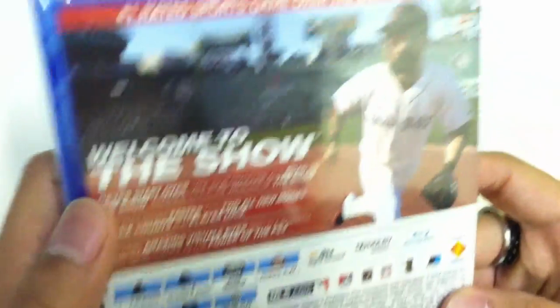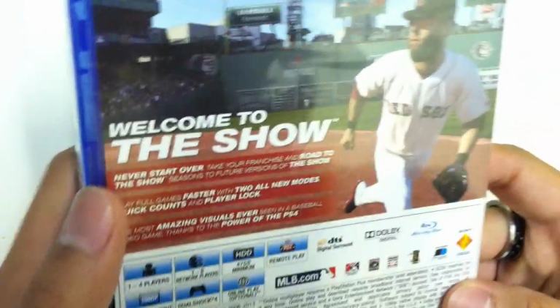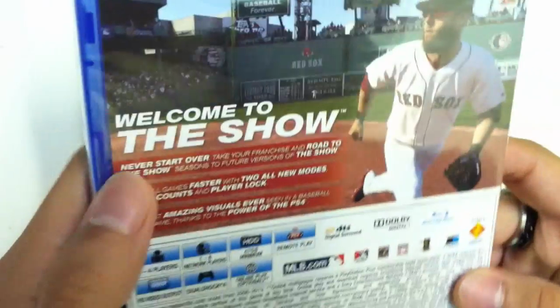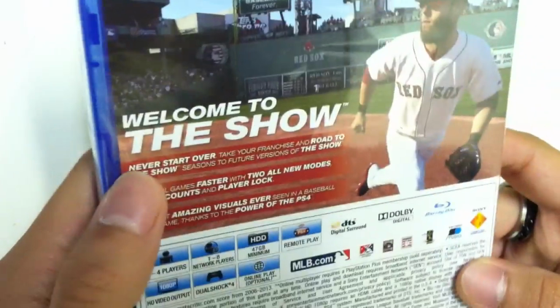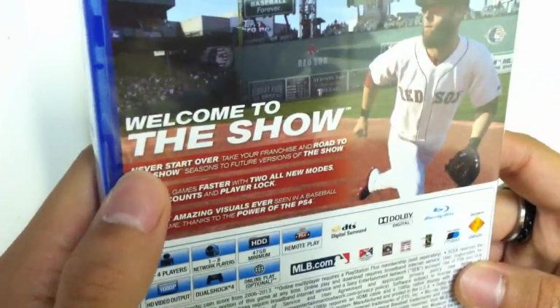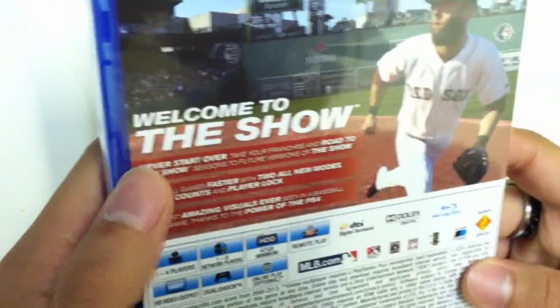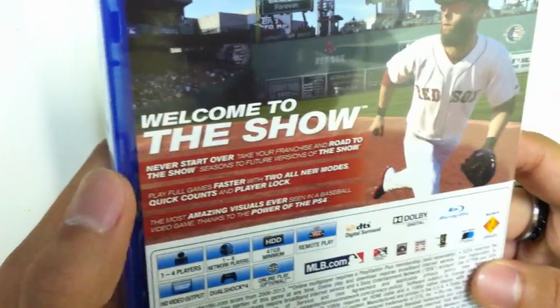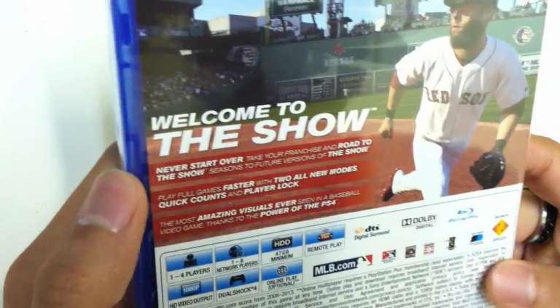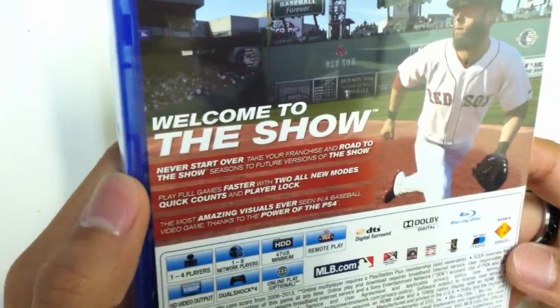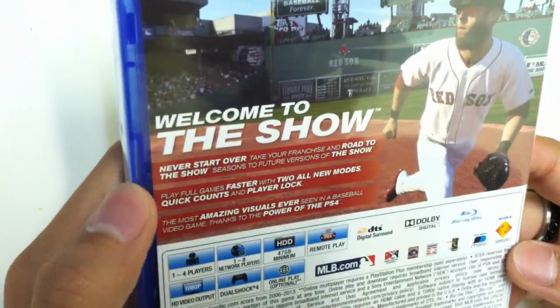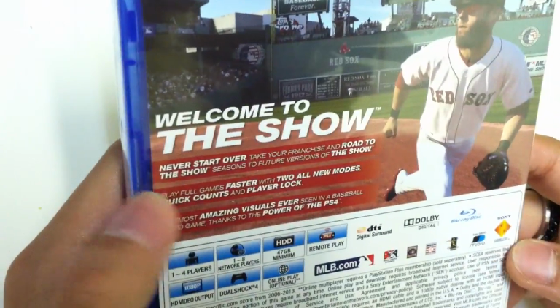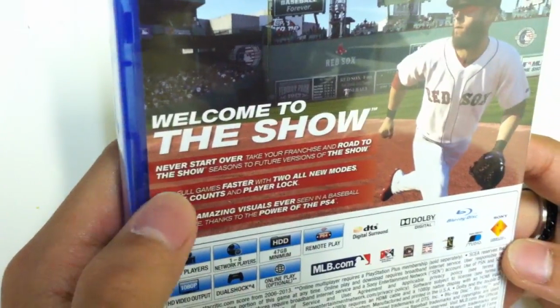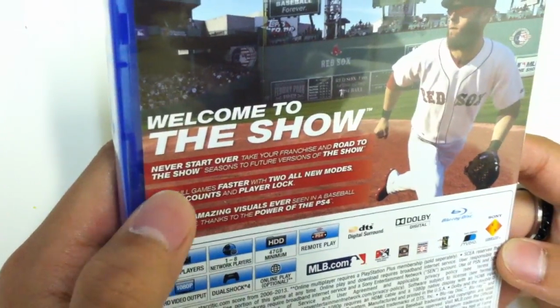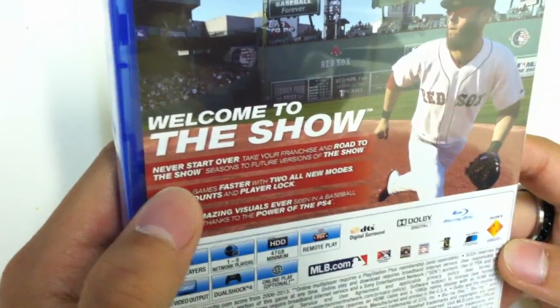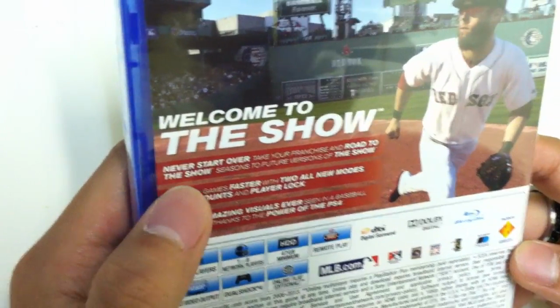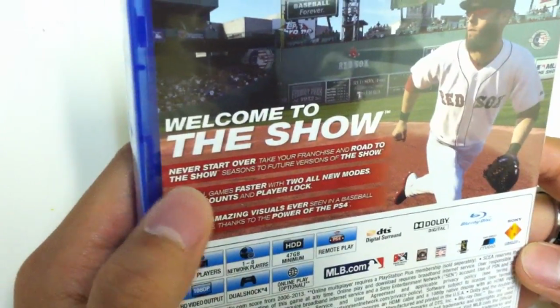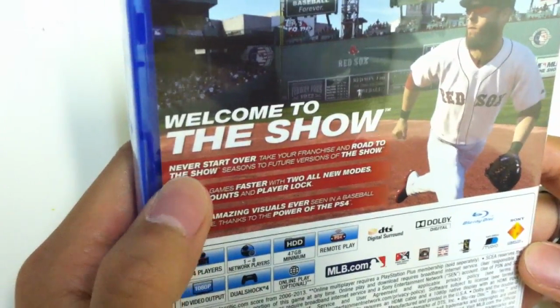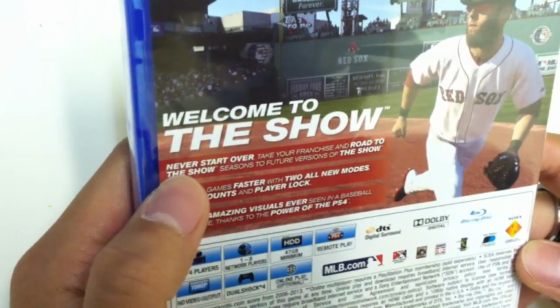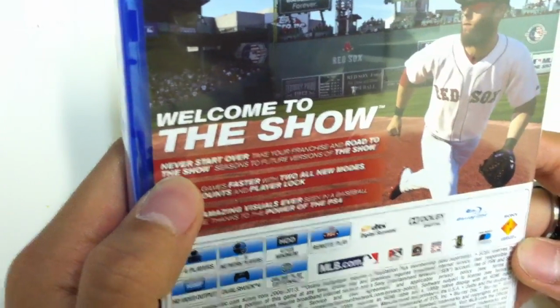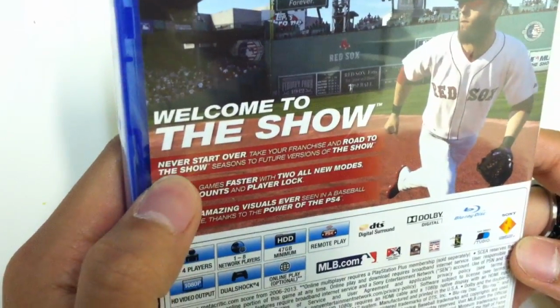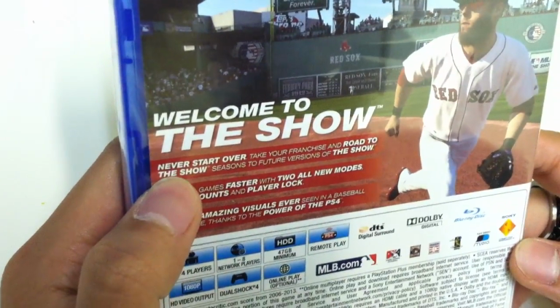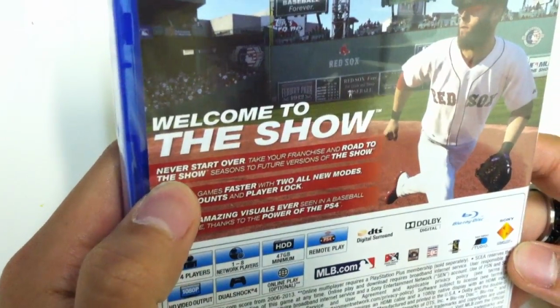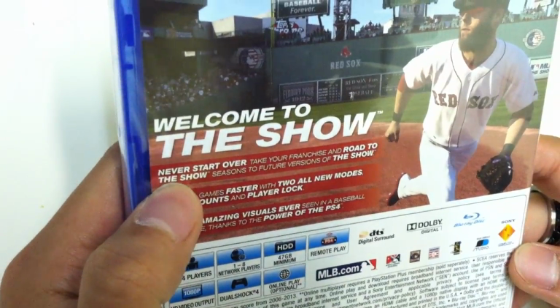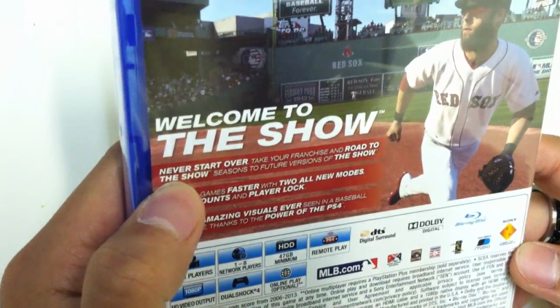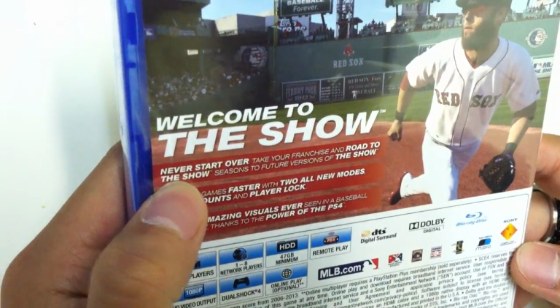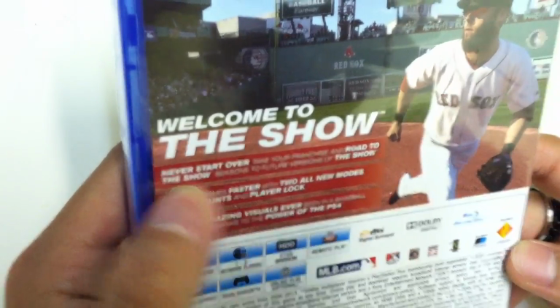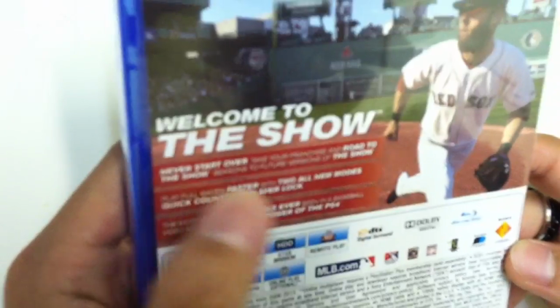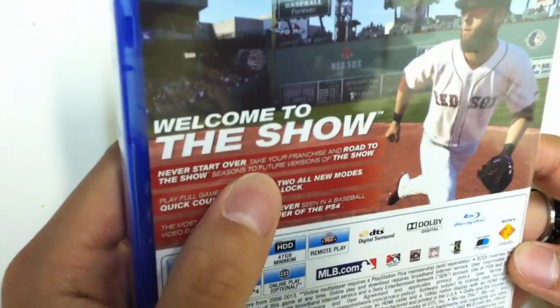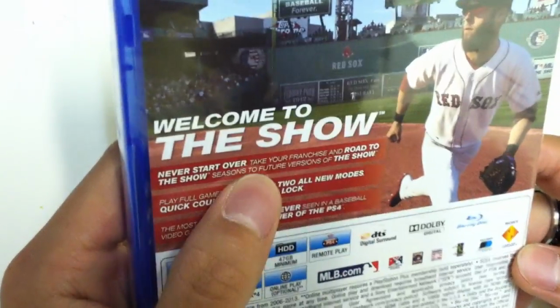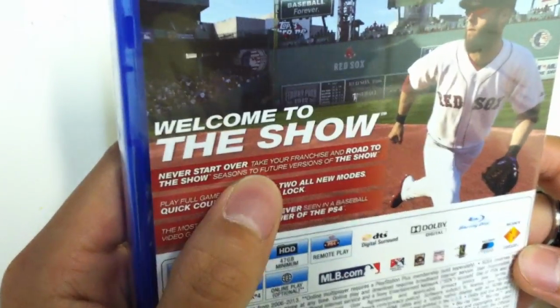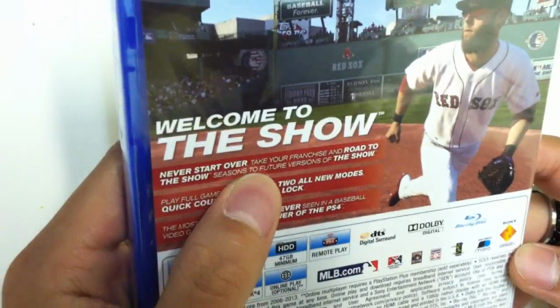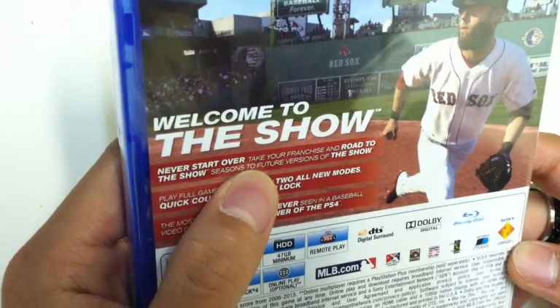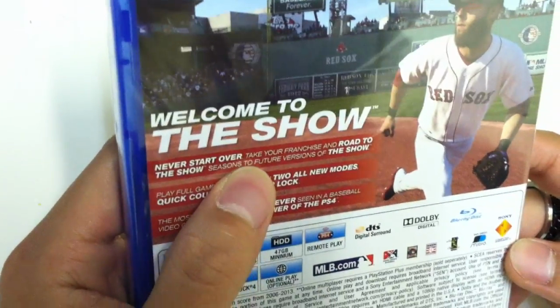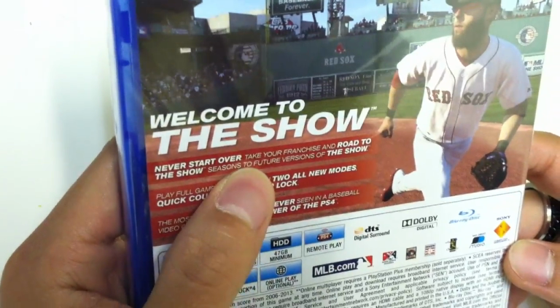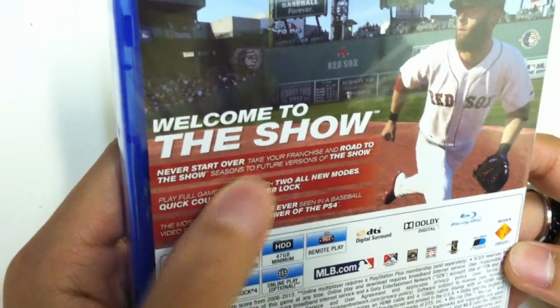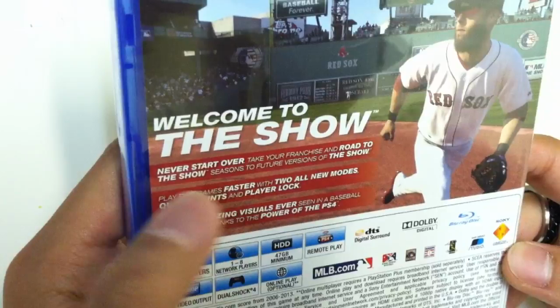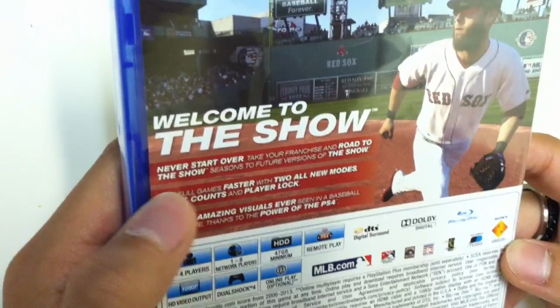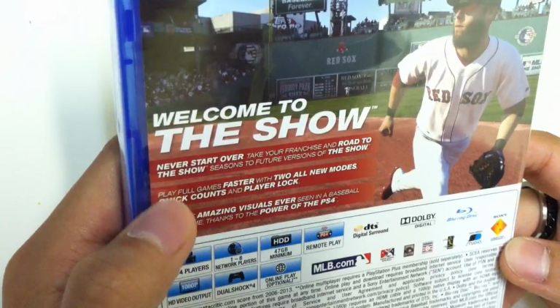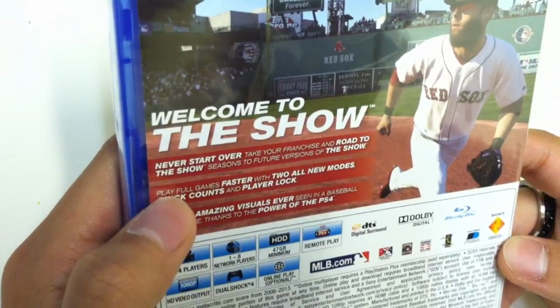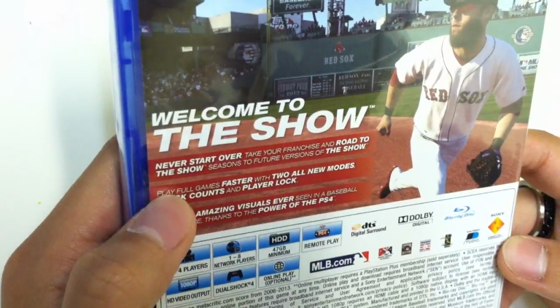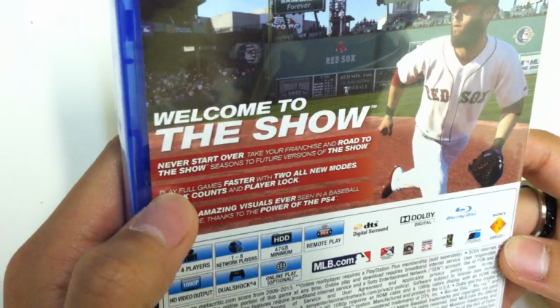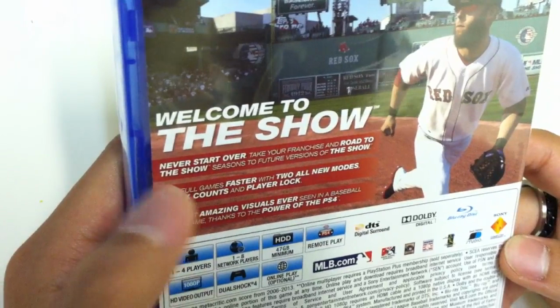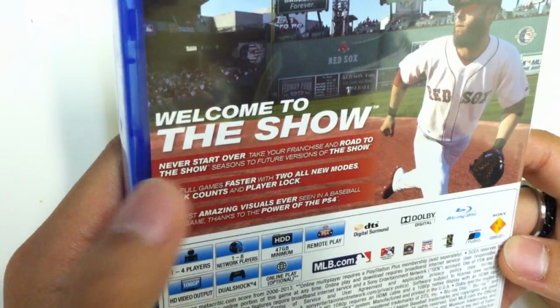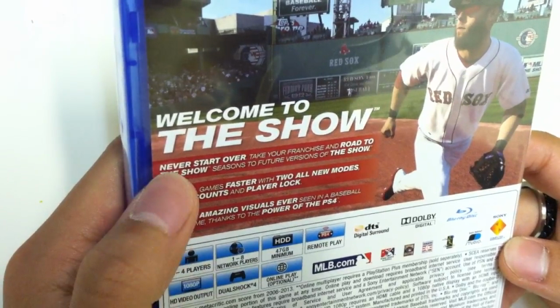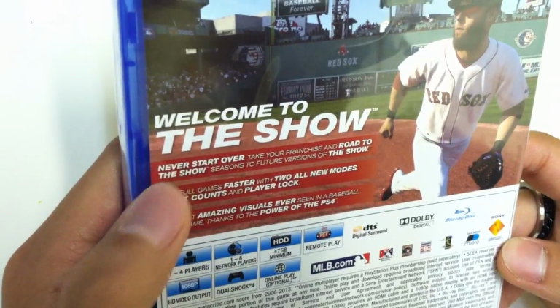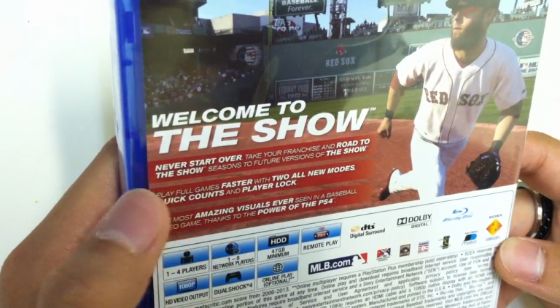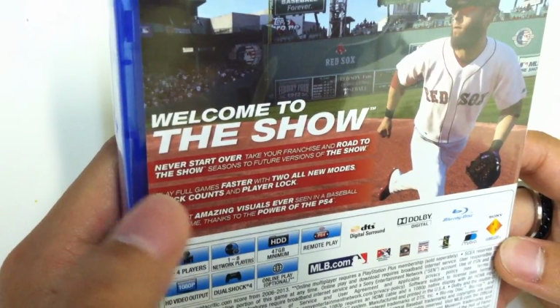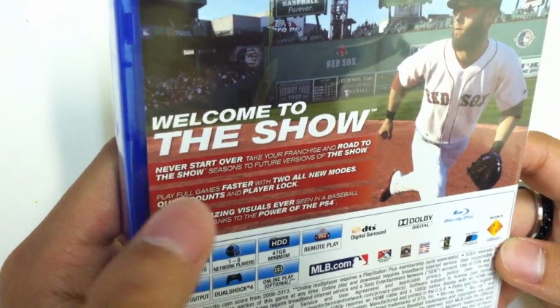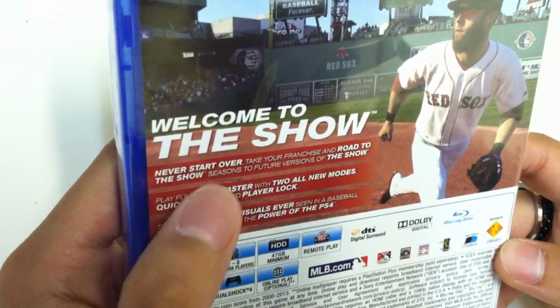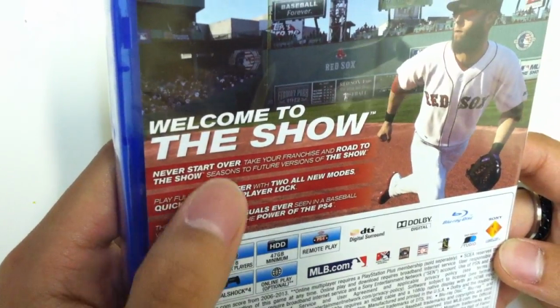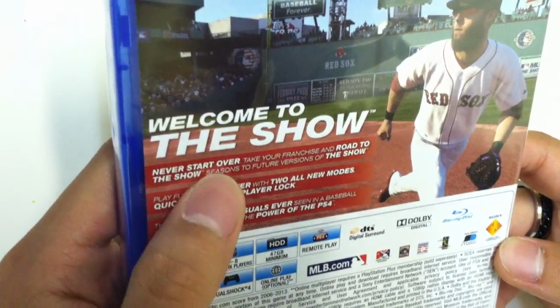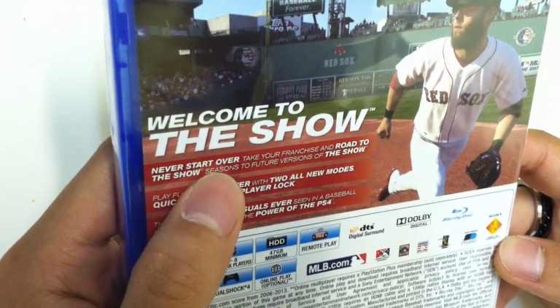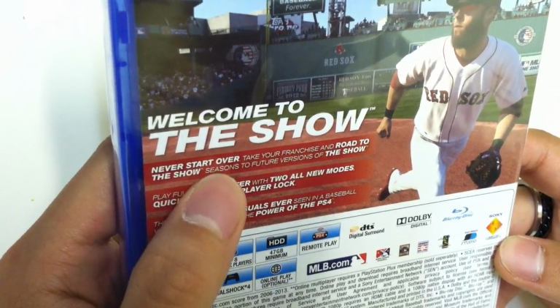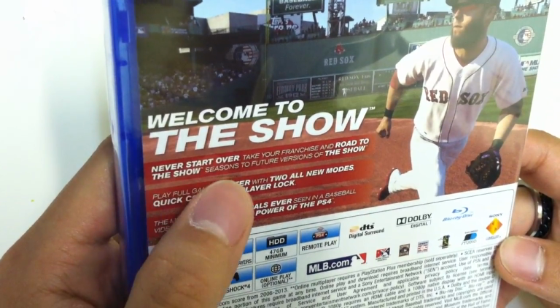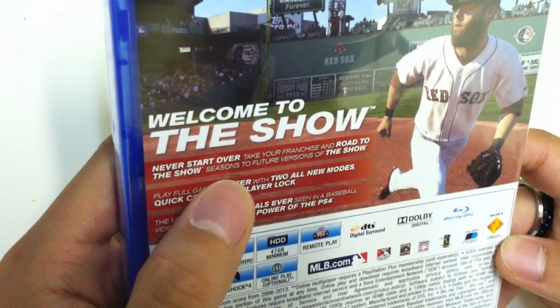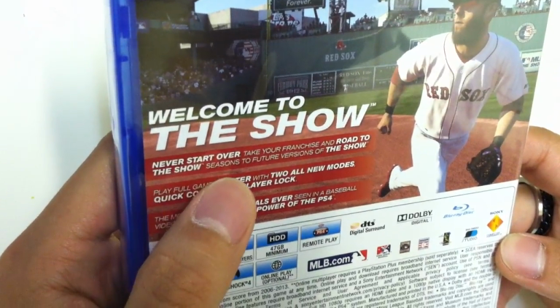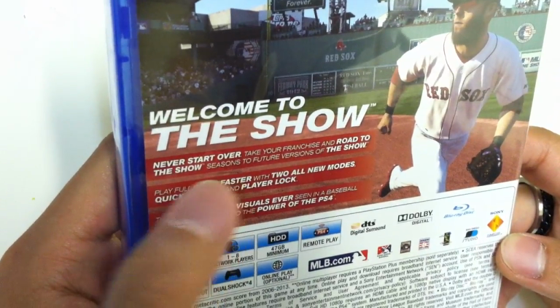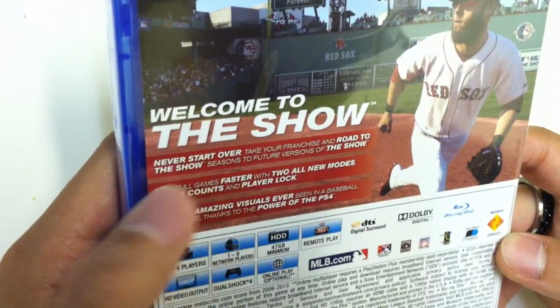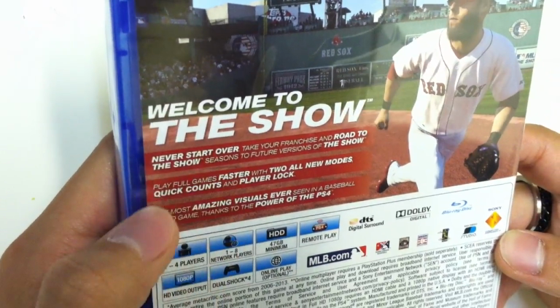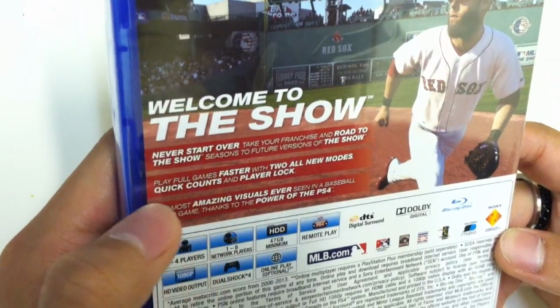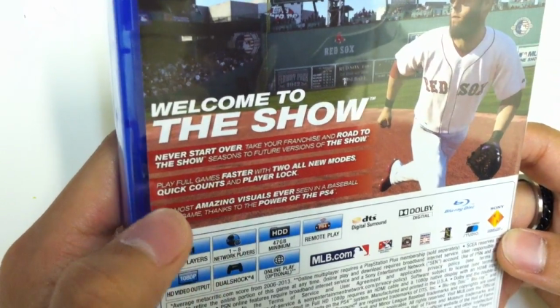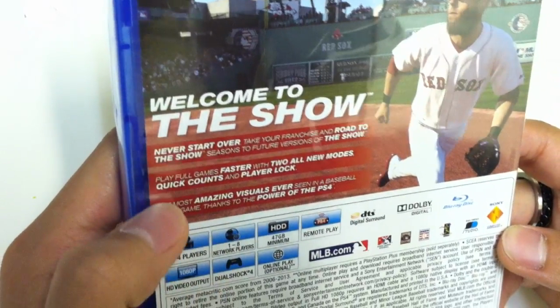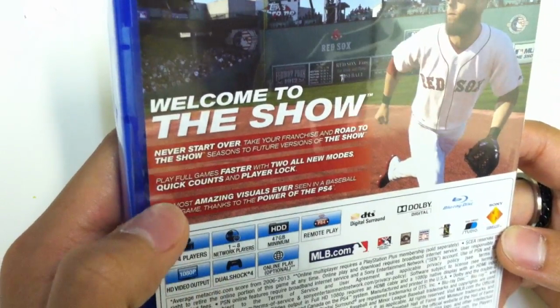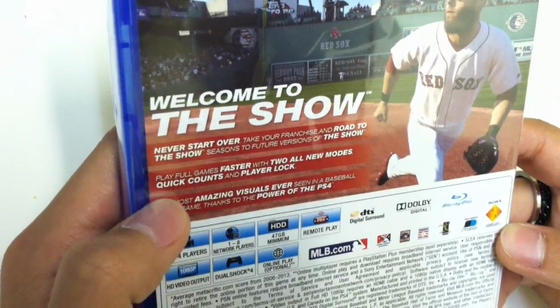Welcome to the show. Never start over — take your franchise and Road to the Show seasons to future versions of the show.